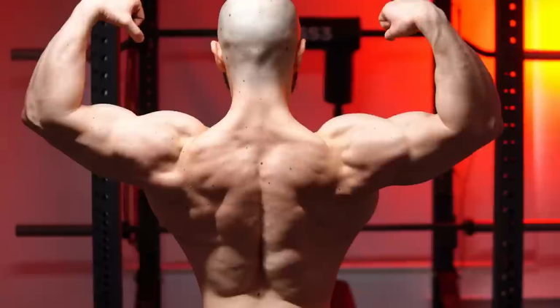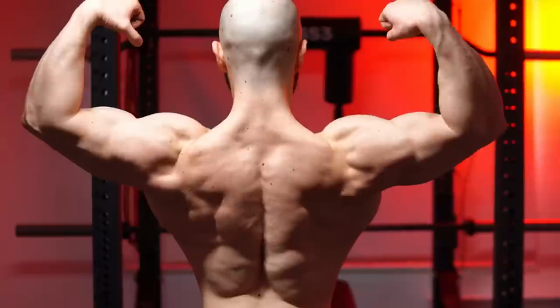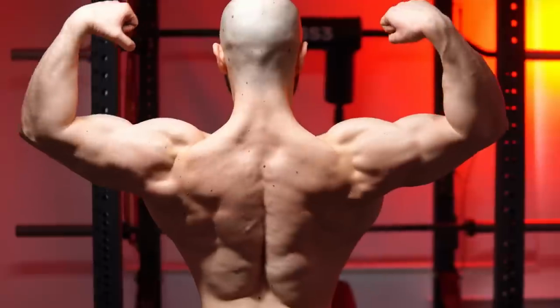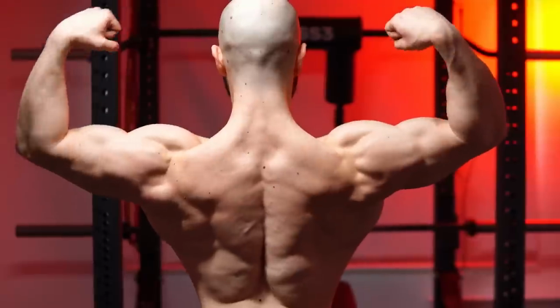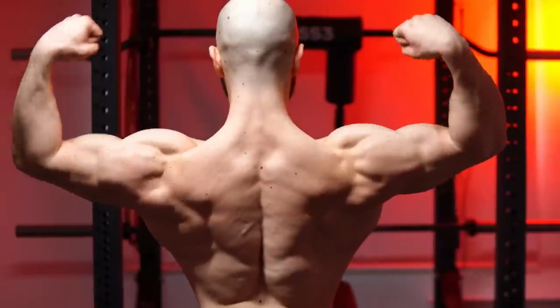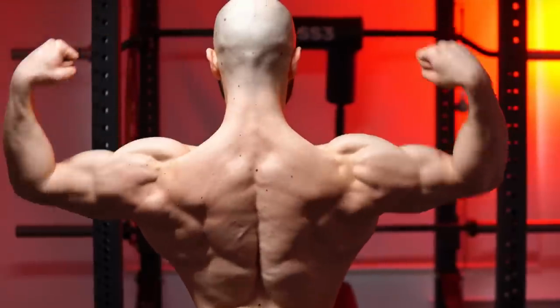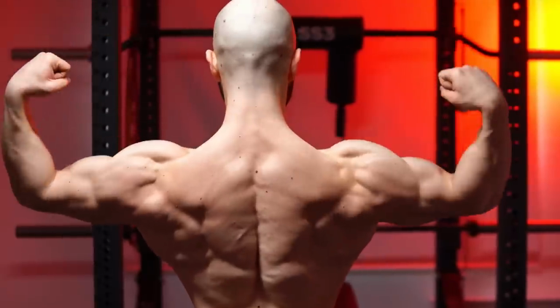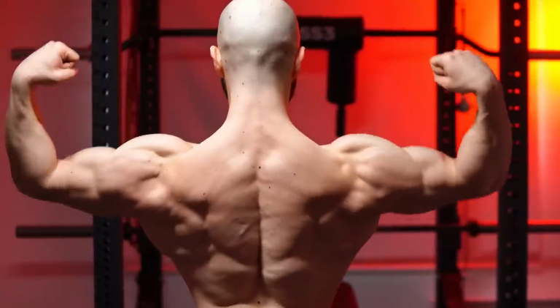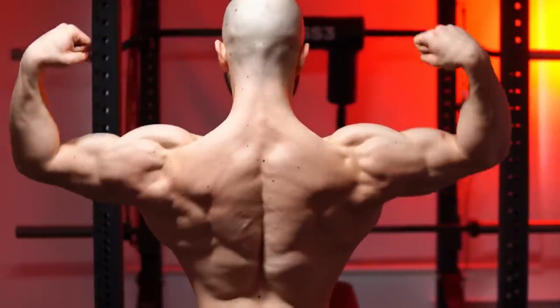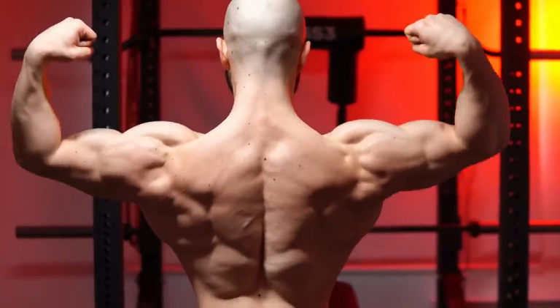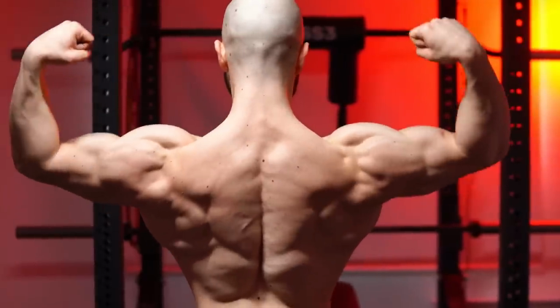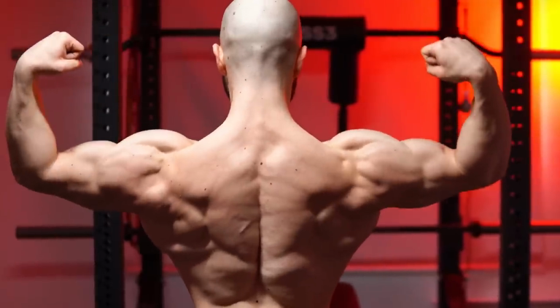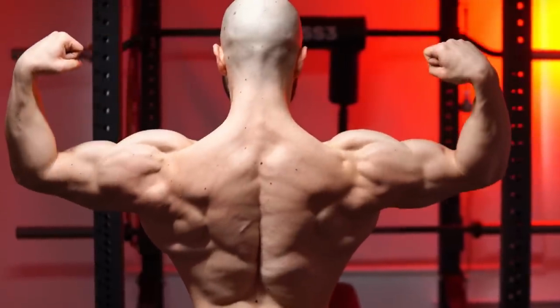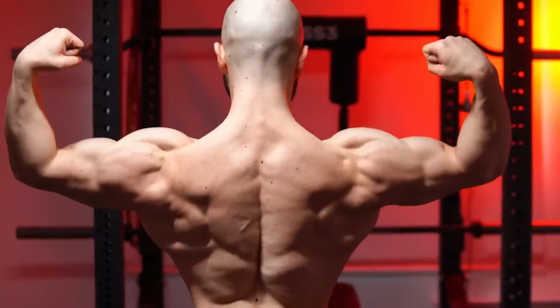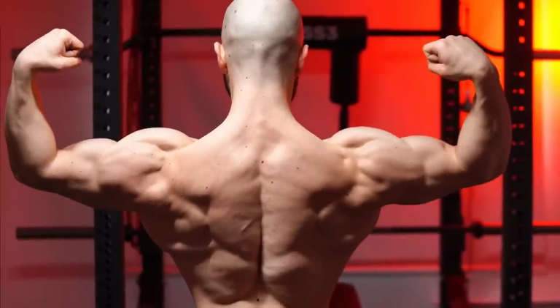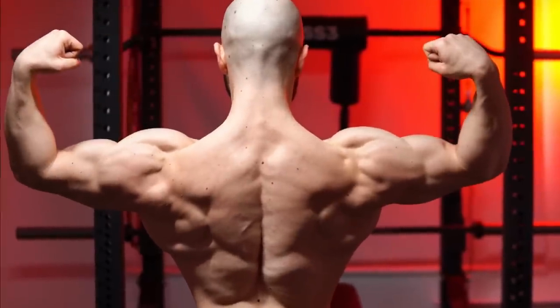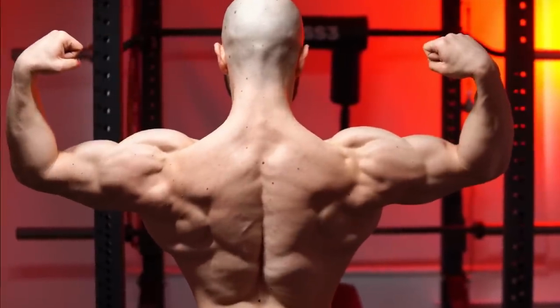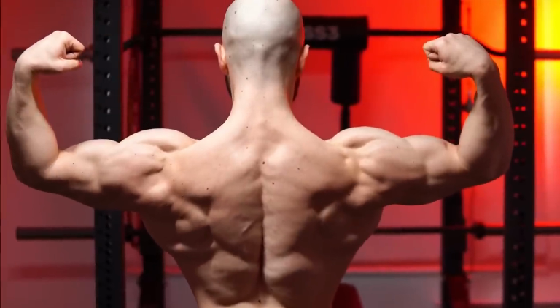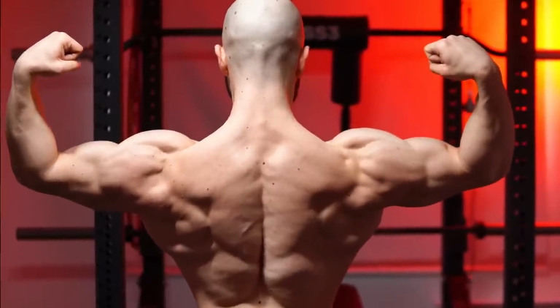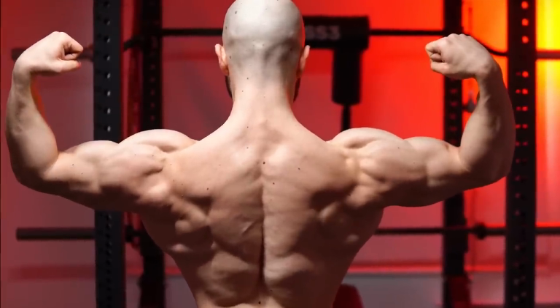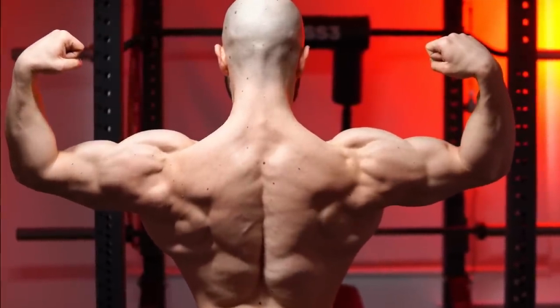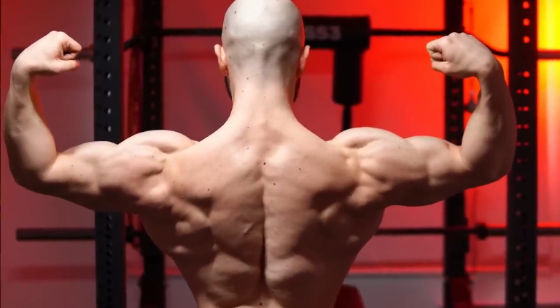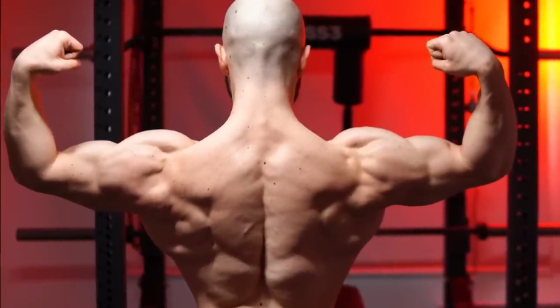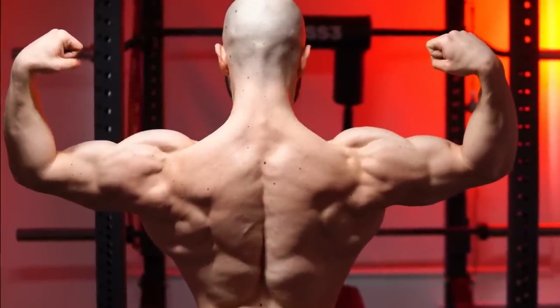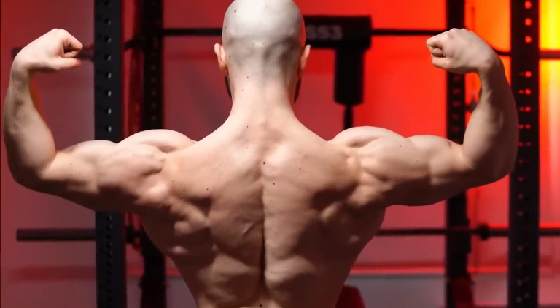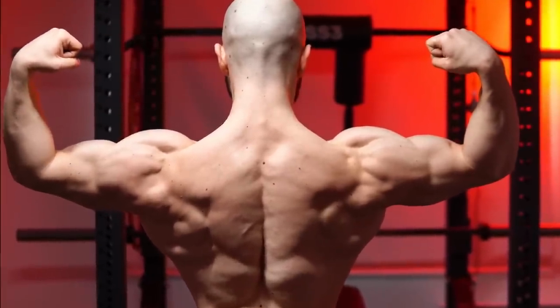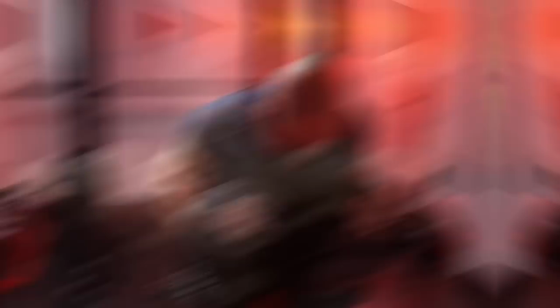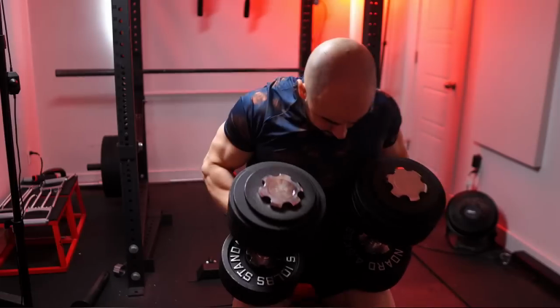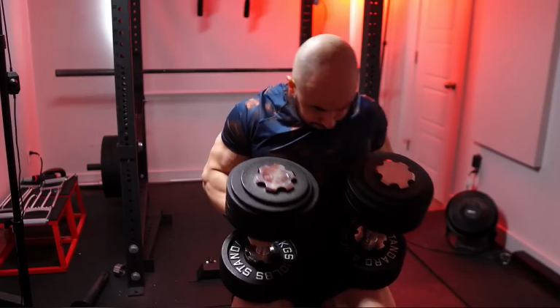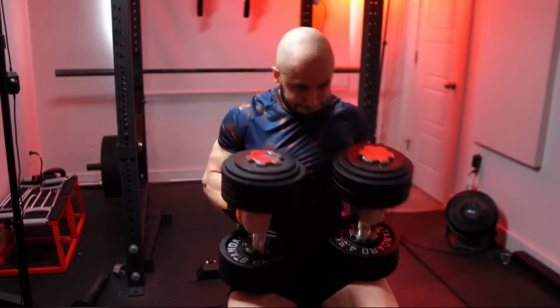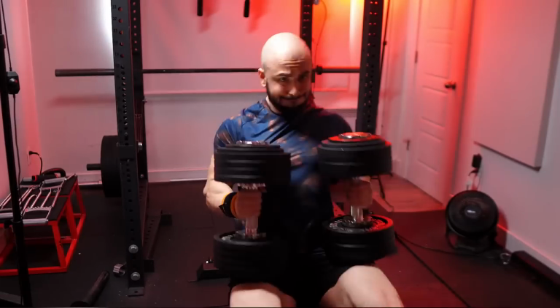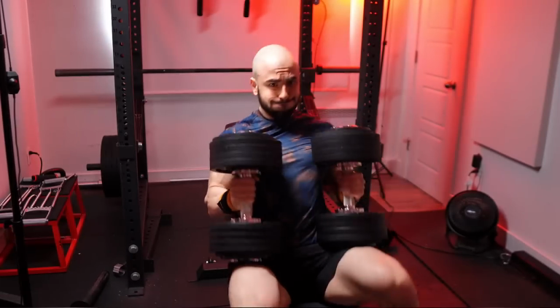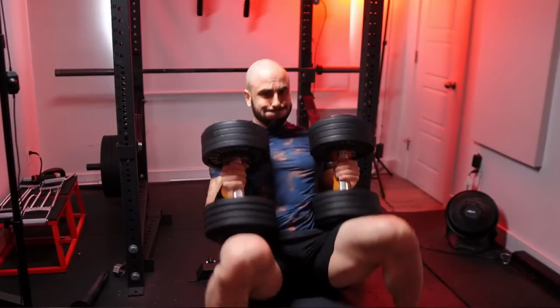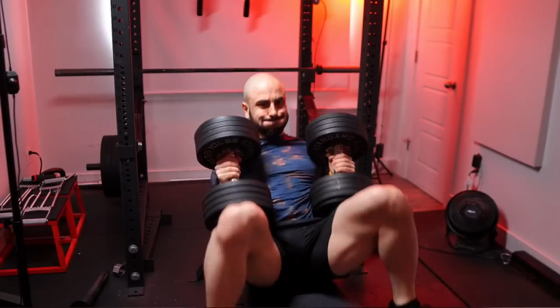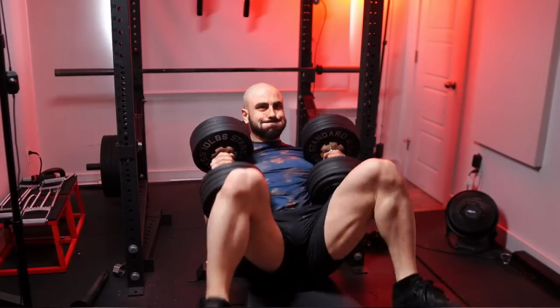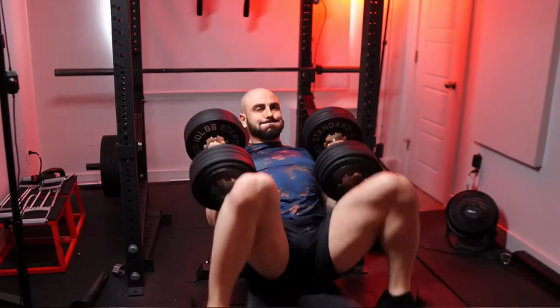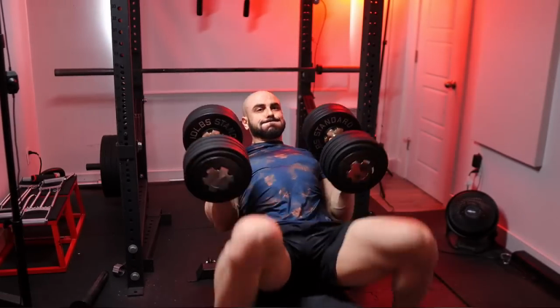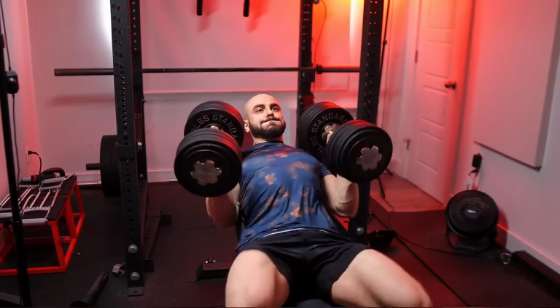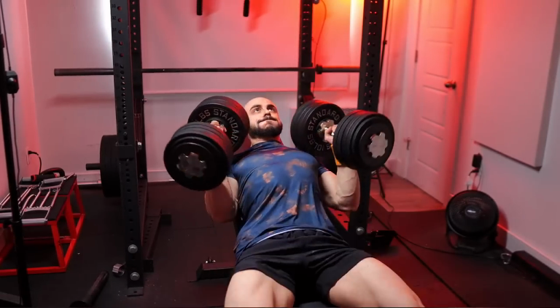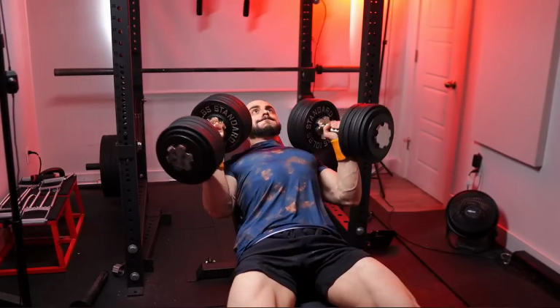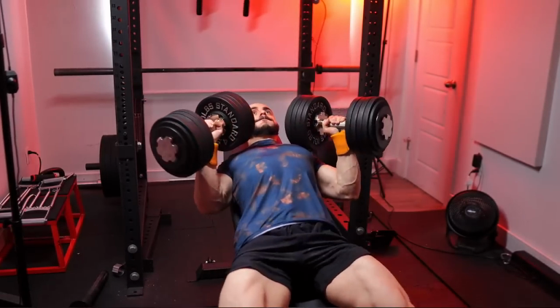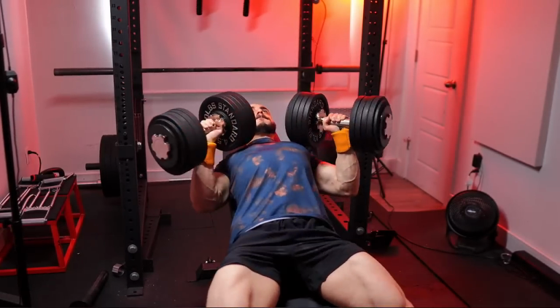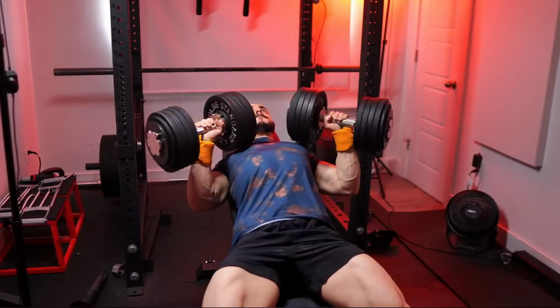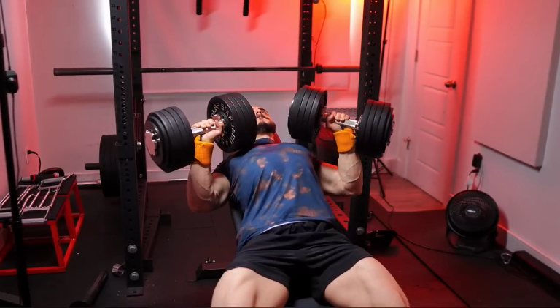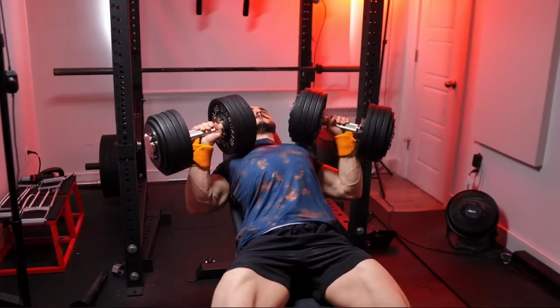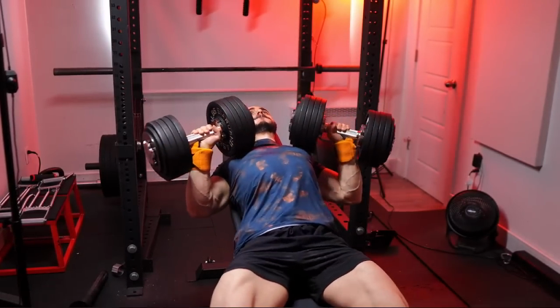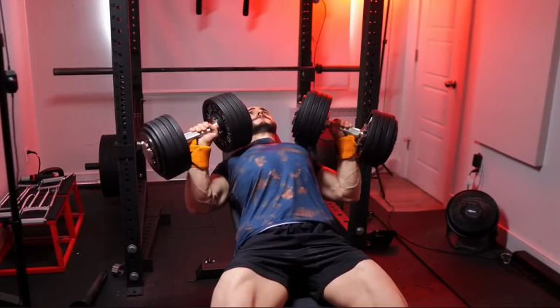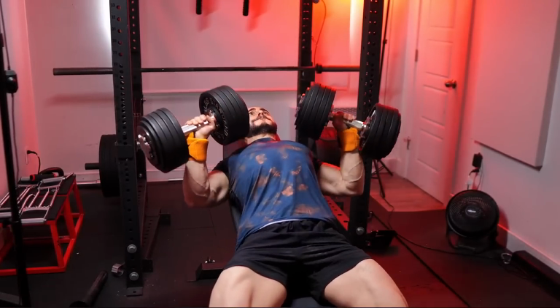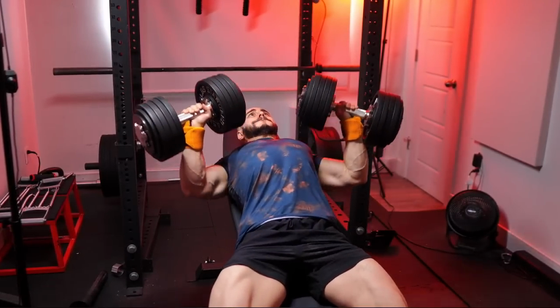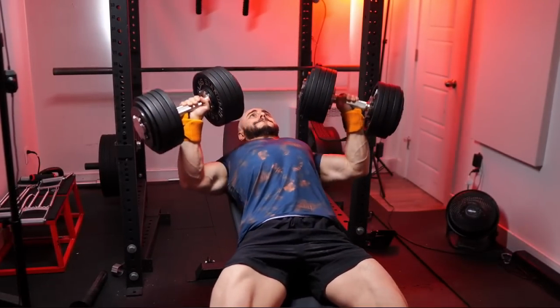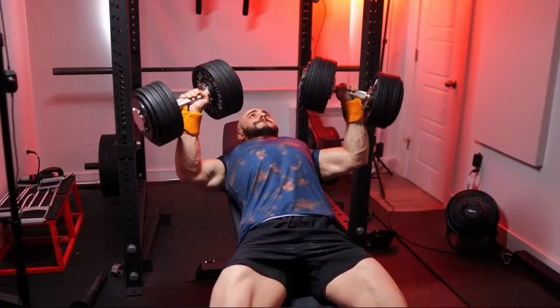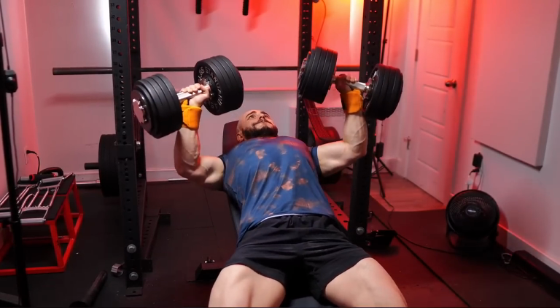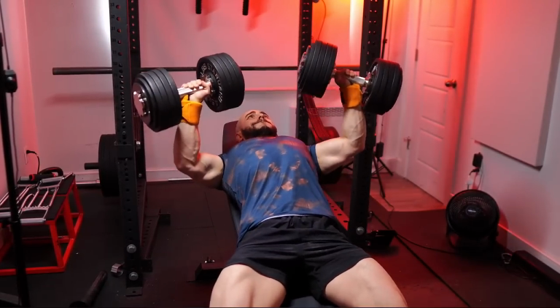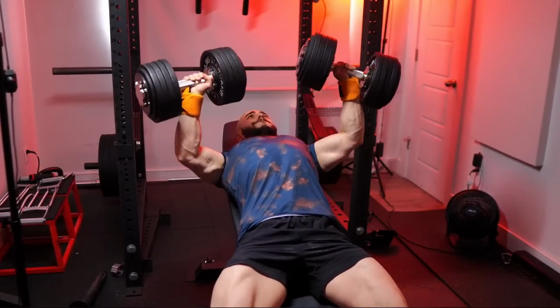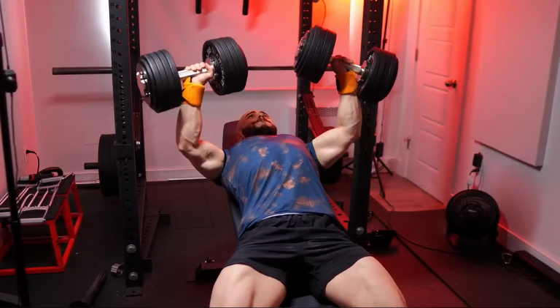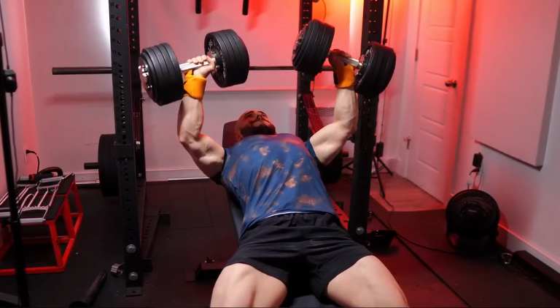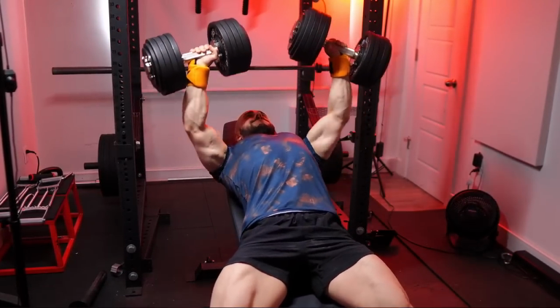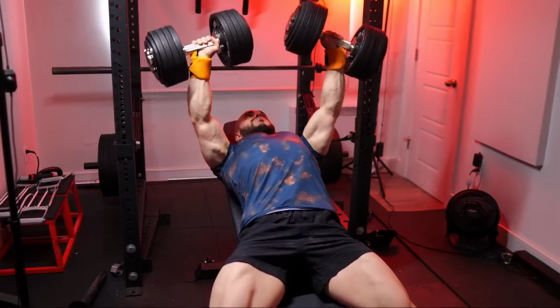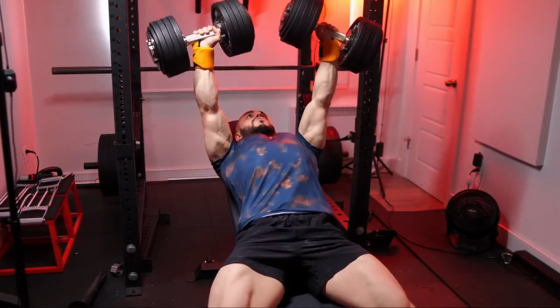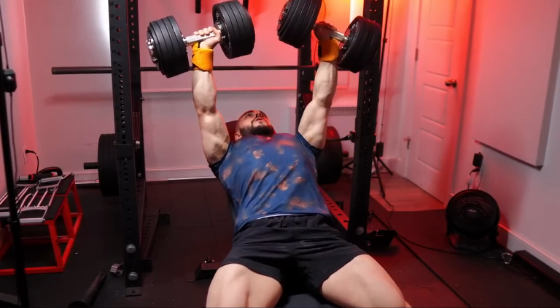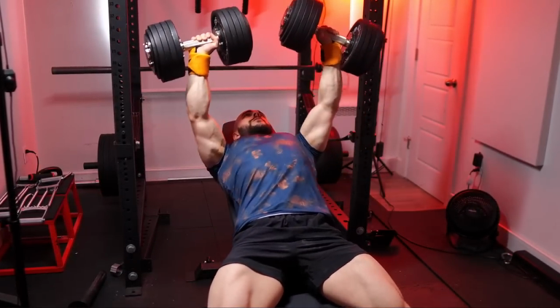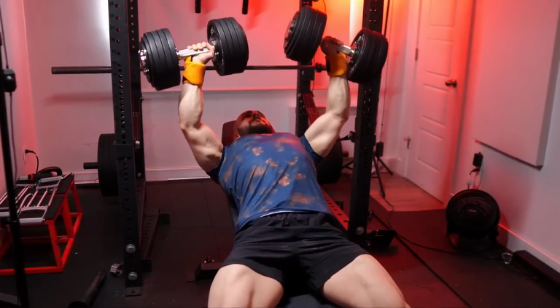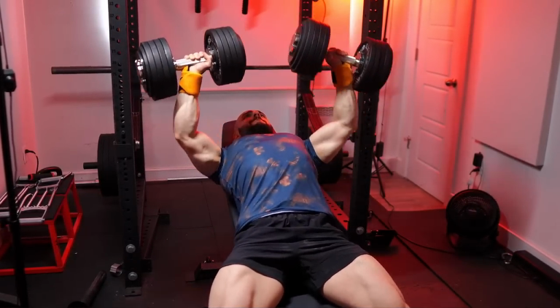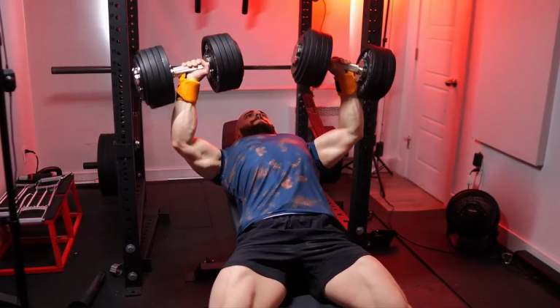Welcome back to the home gym. Today I'm bringing you a complete upper body workout — alternating push-pull. It's going to be long, difficult, intense. Let's get right into it.